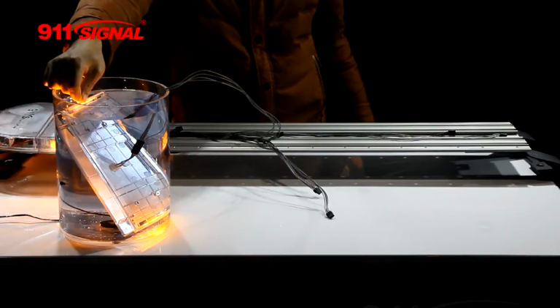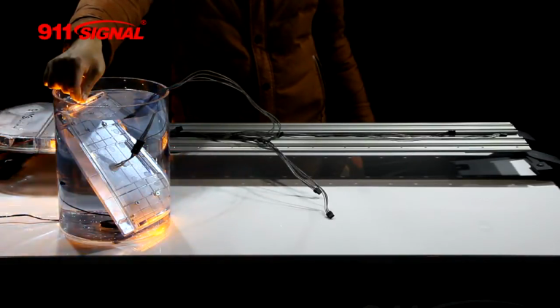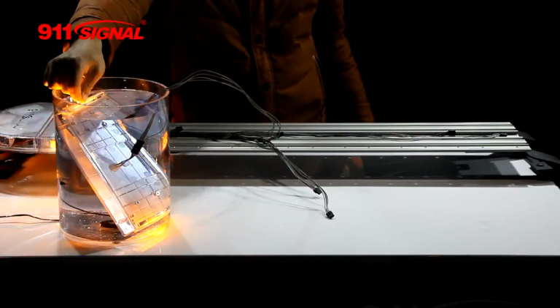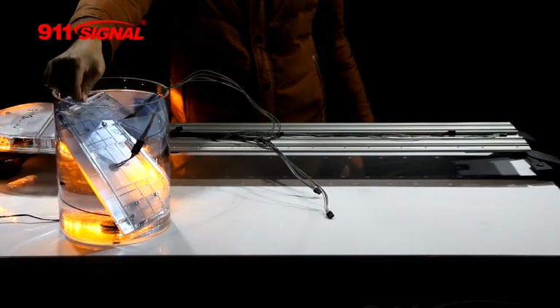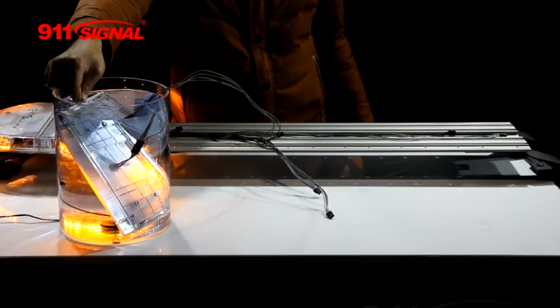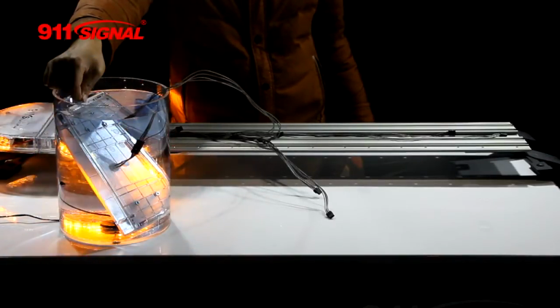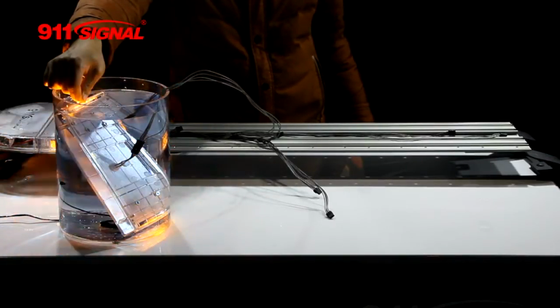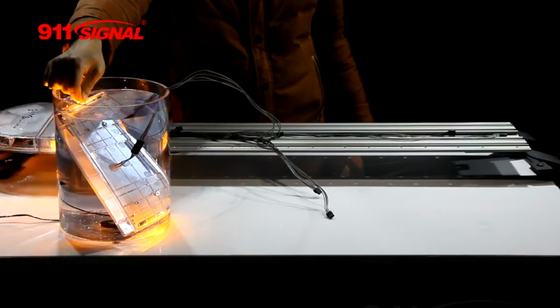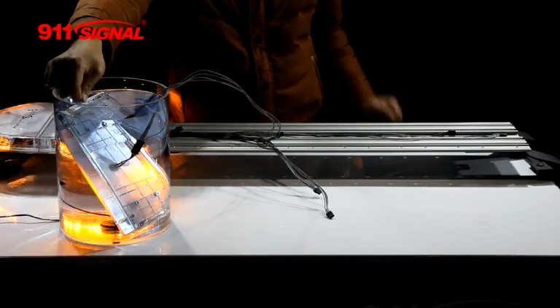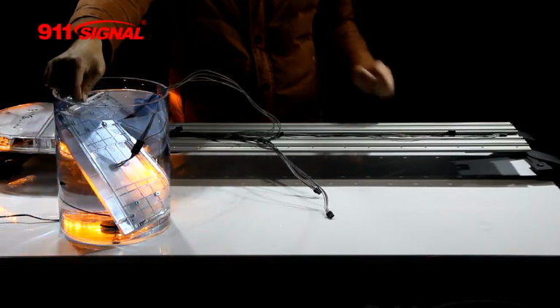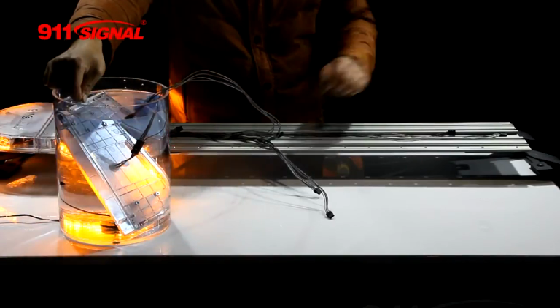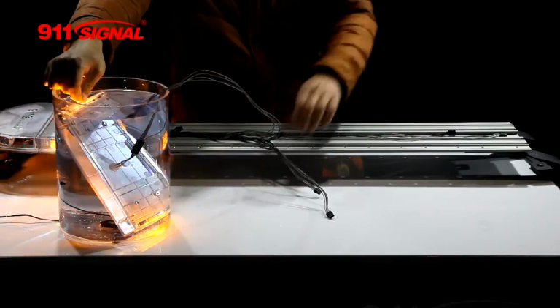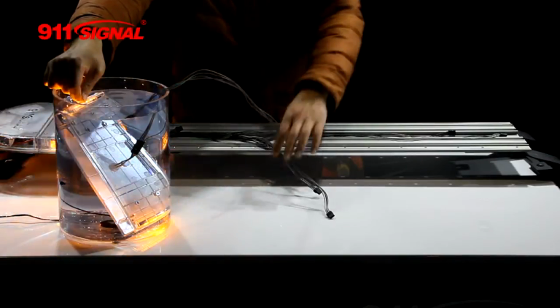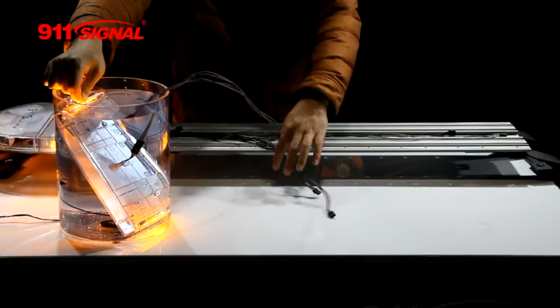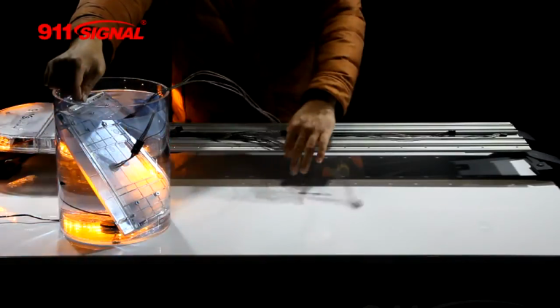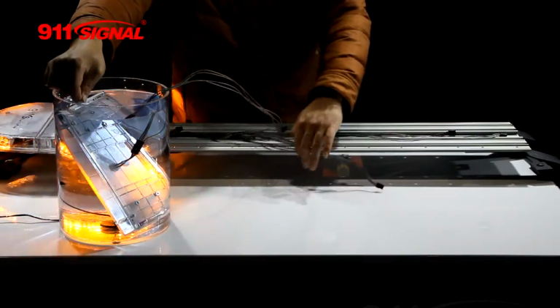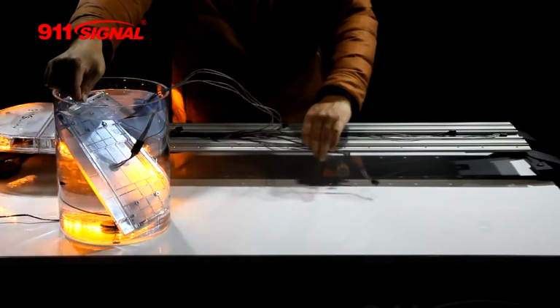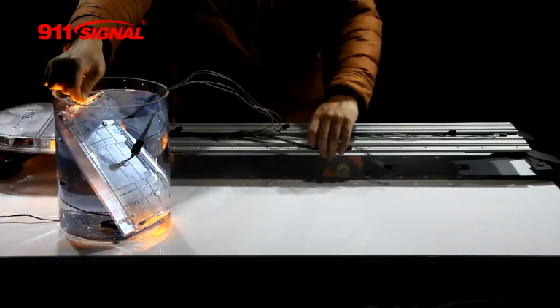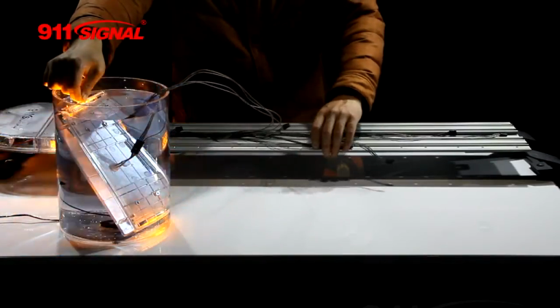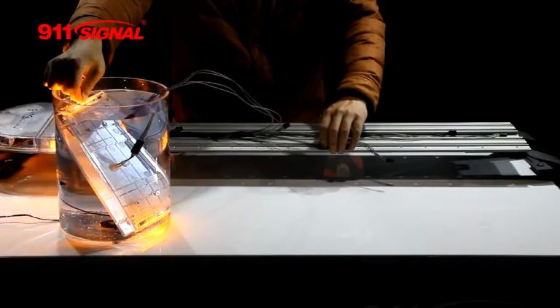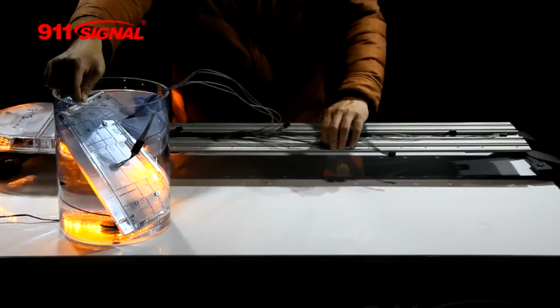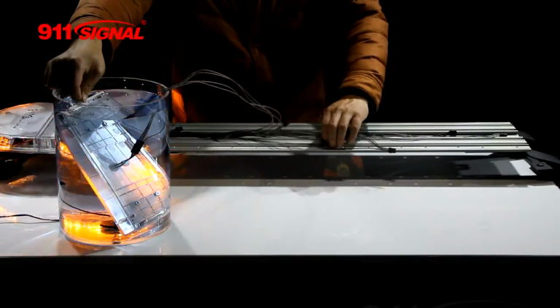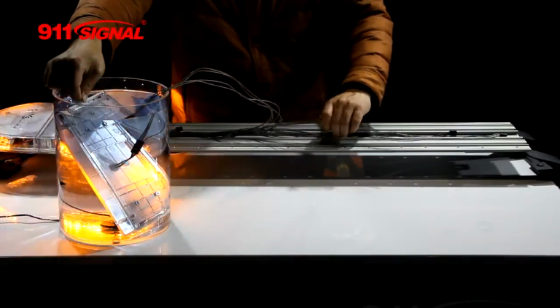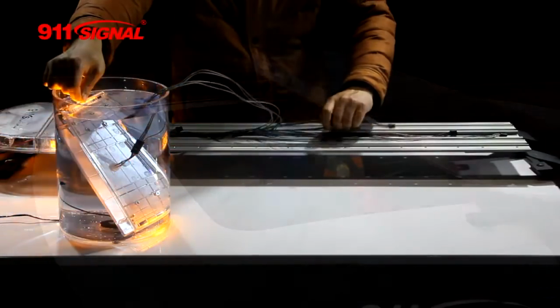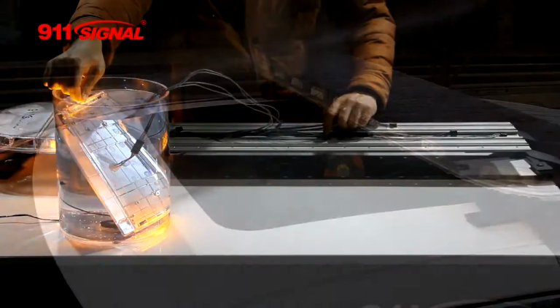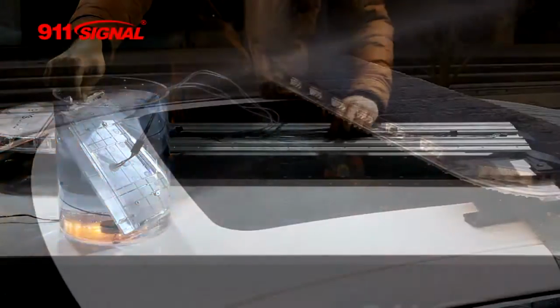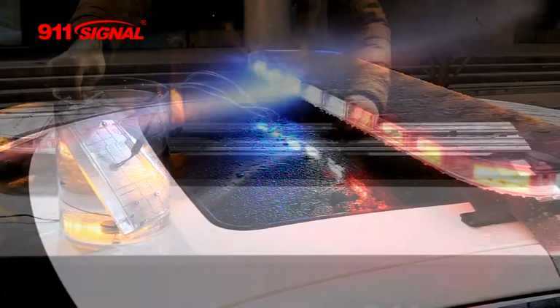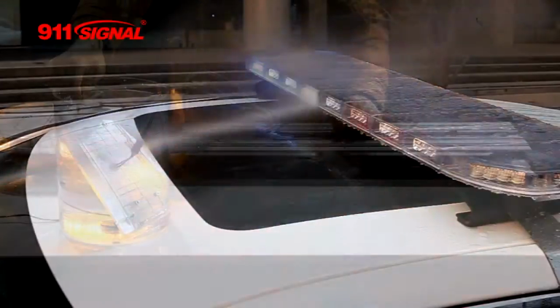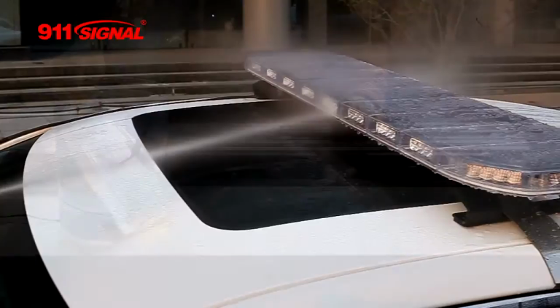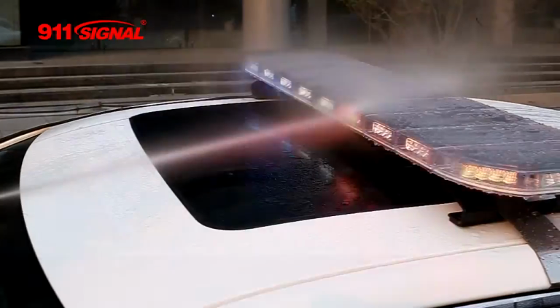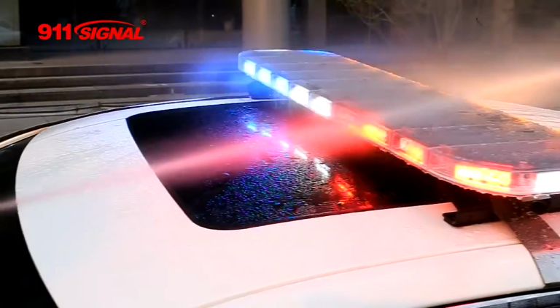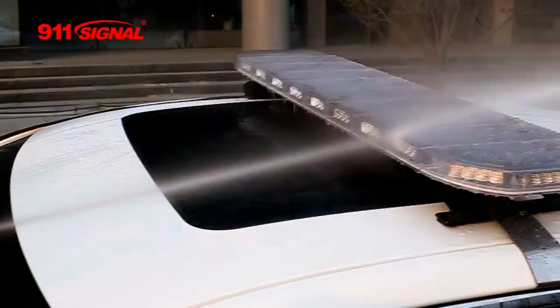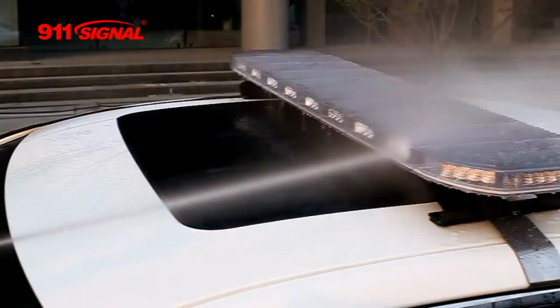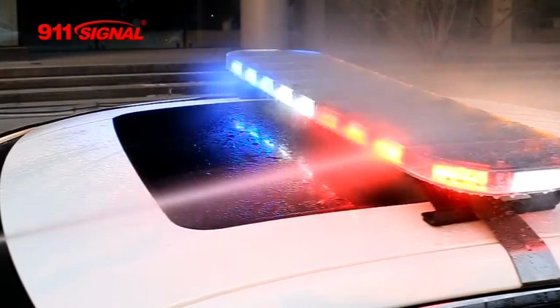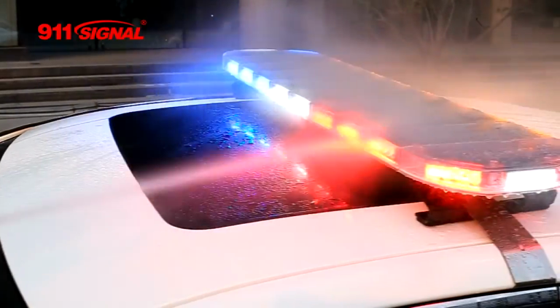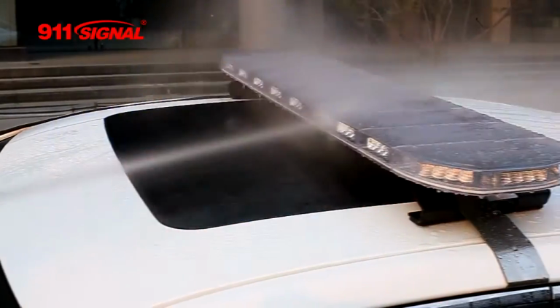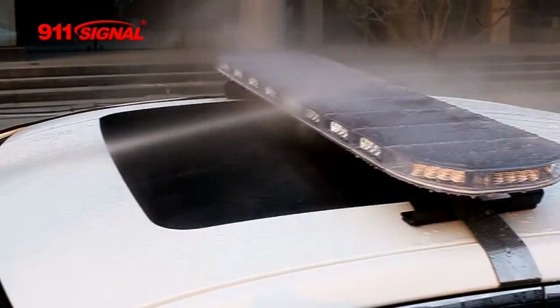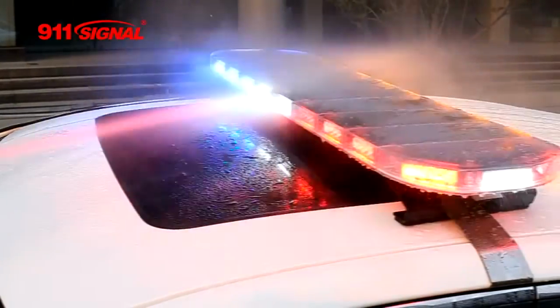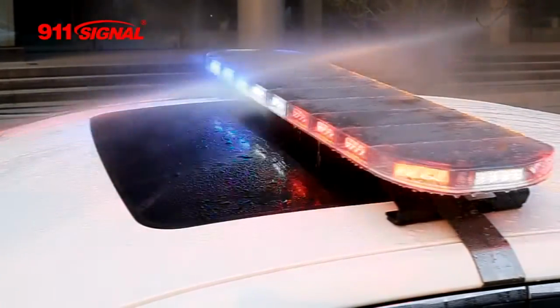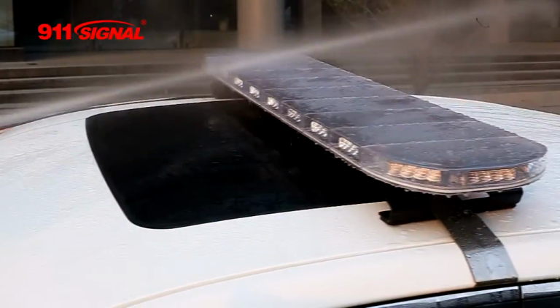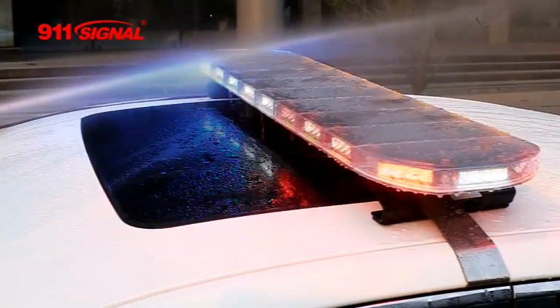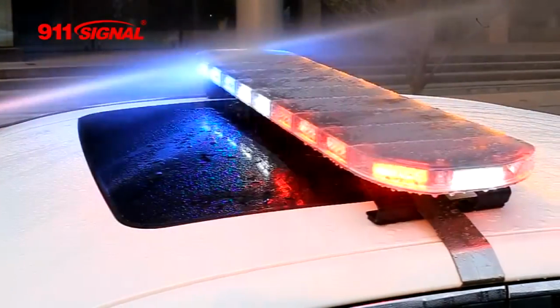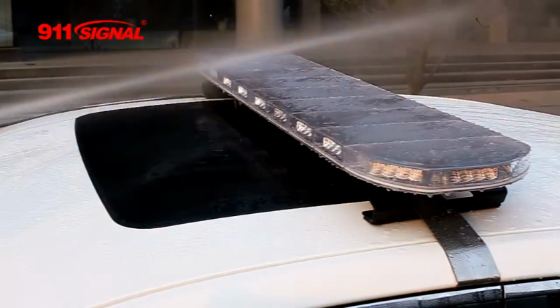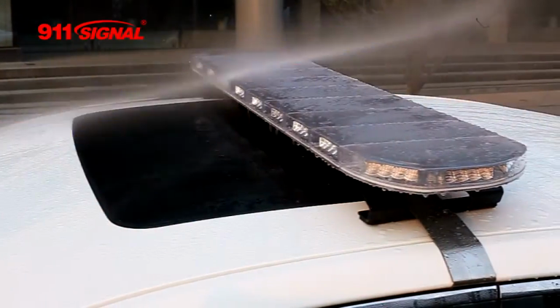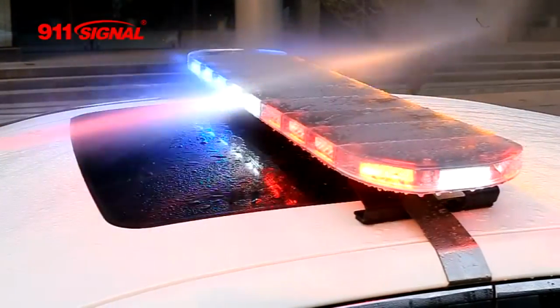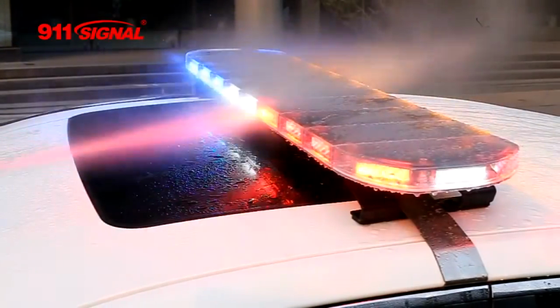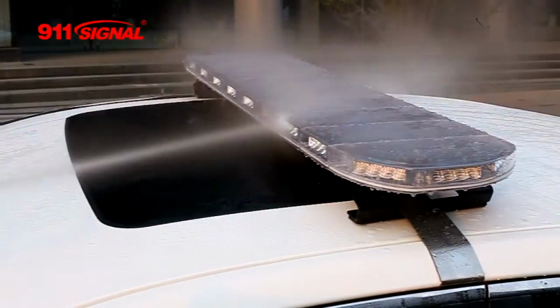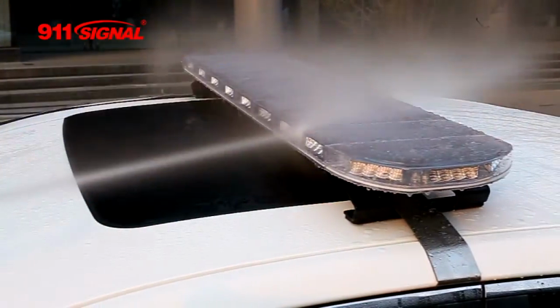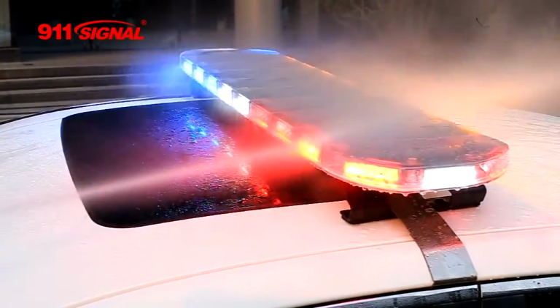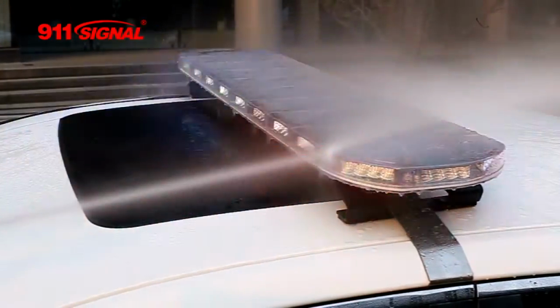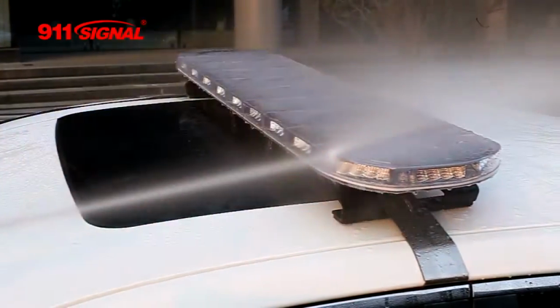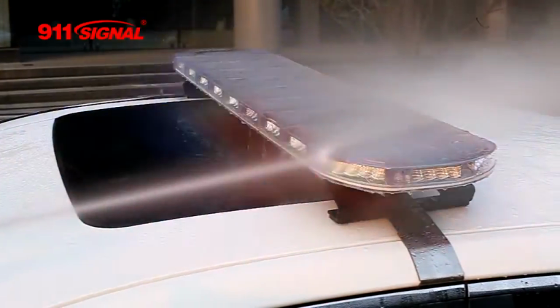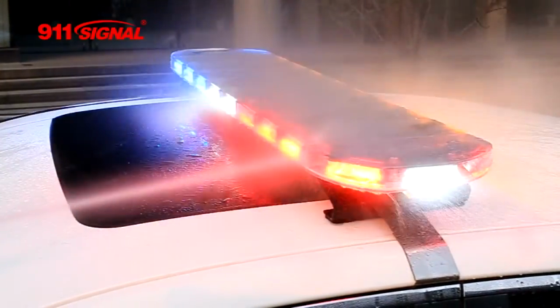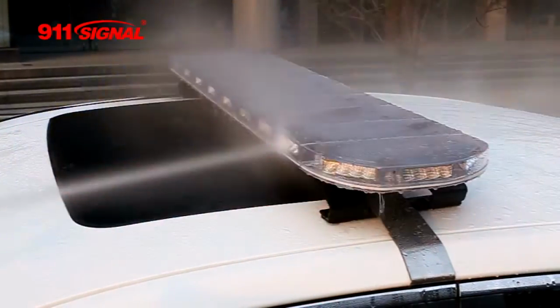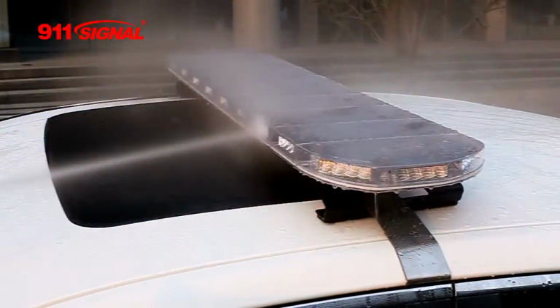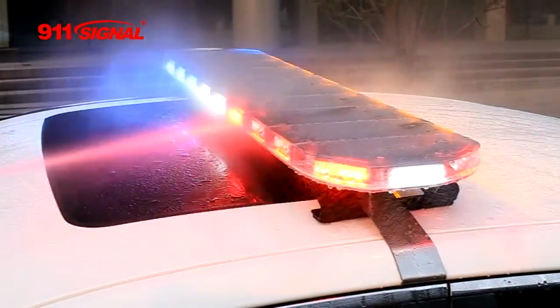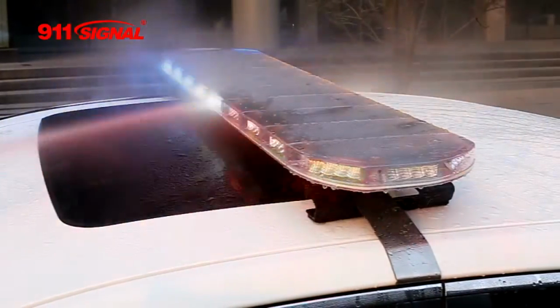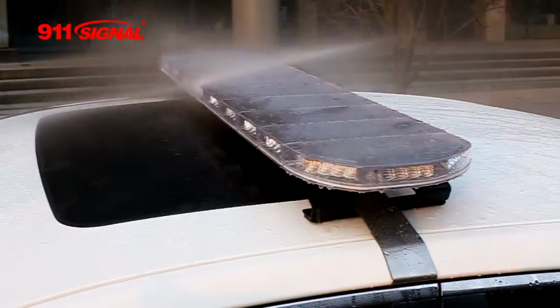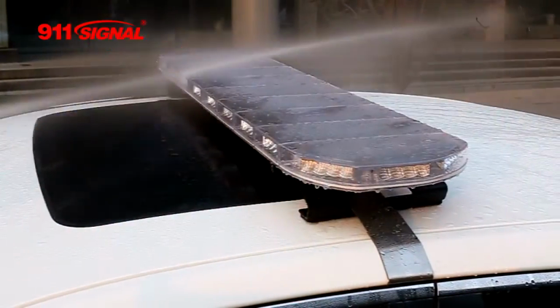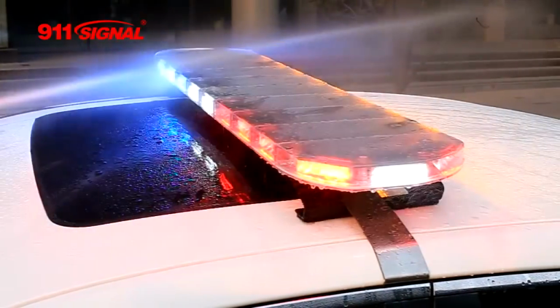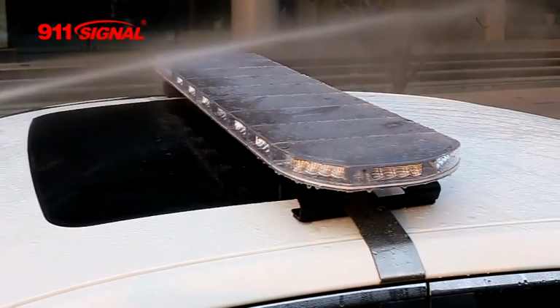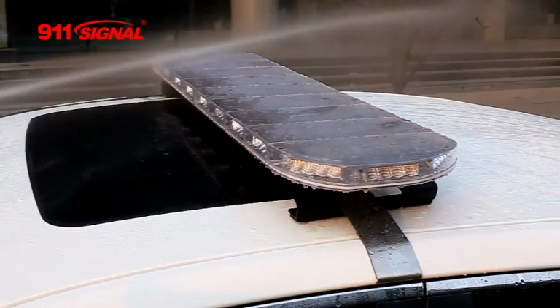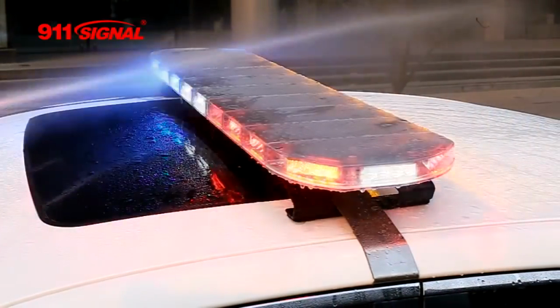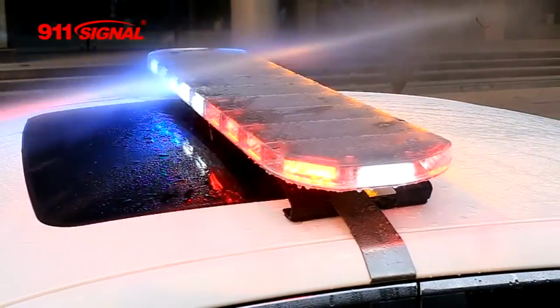Stainless steel parts and screws, with certain sections made from an aluminum alloy. Strict testing pre-delivery, ensuring security and reliability.